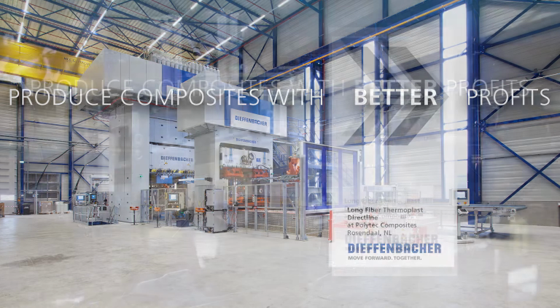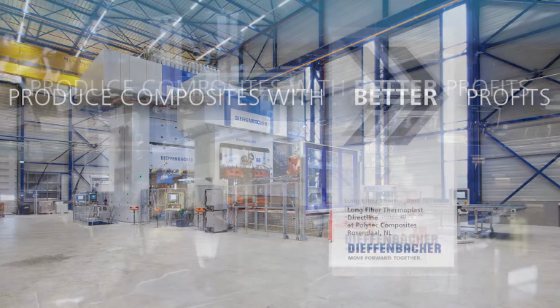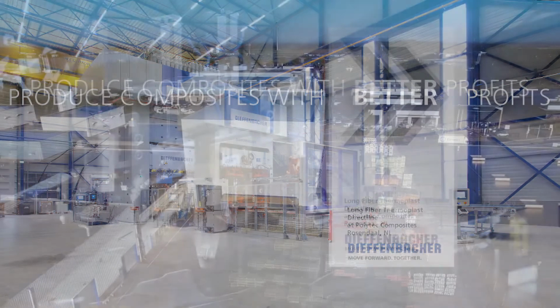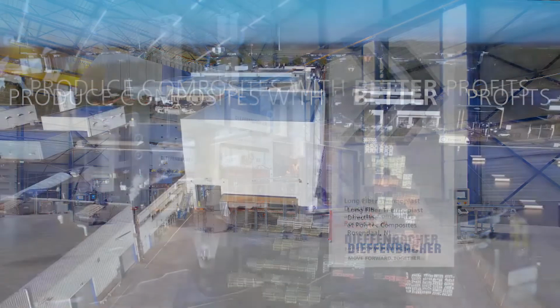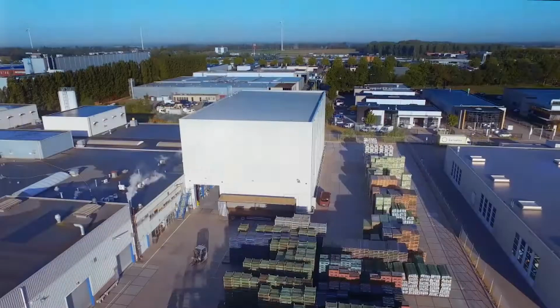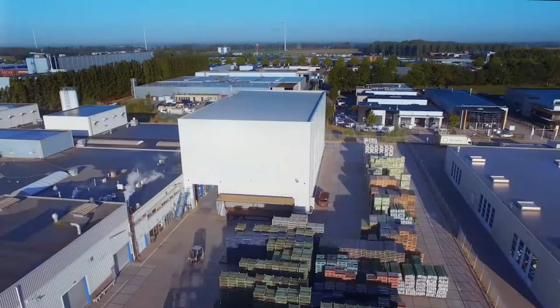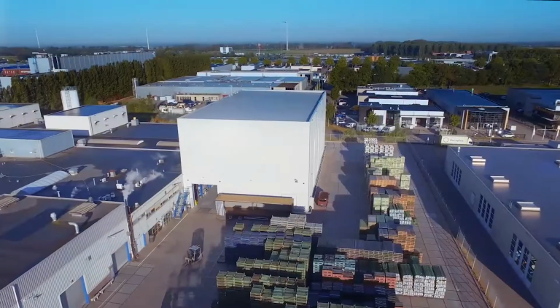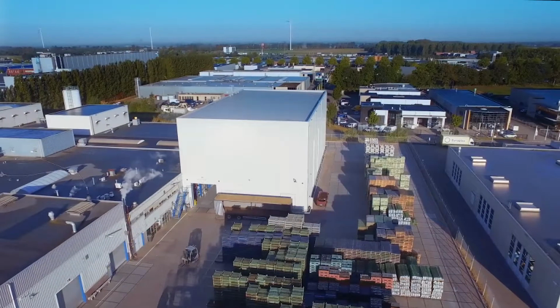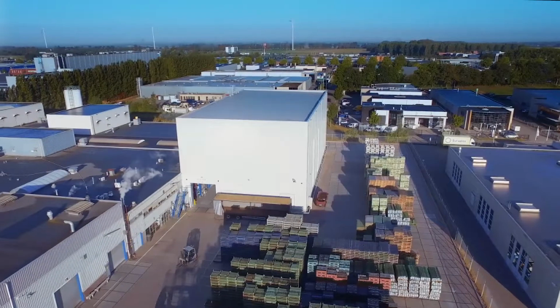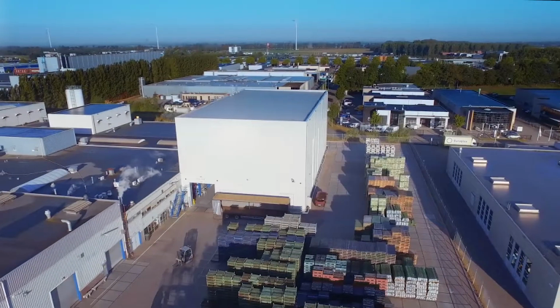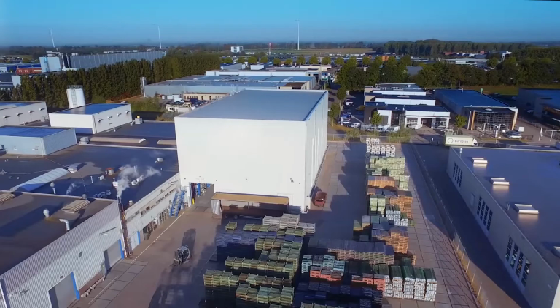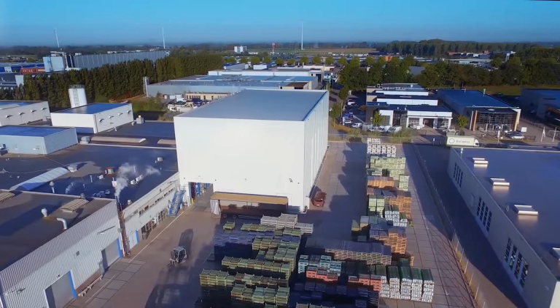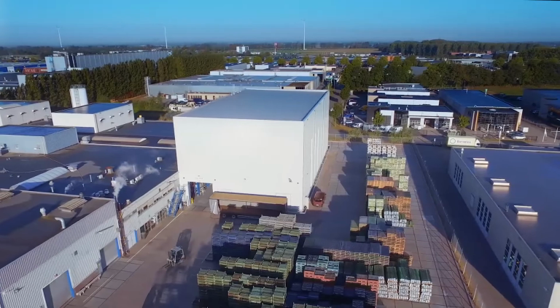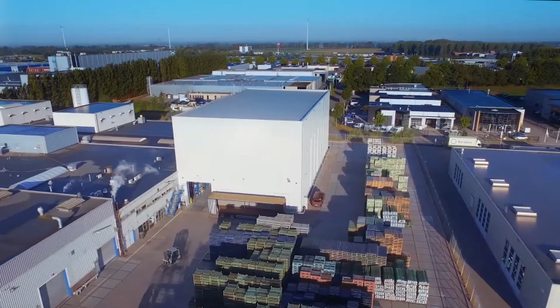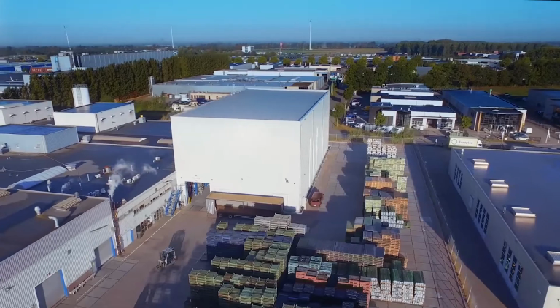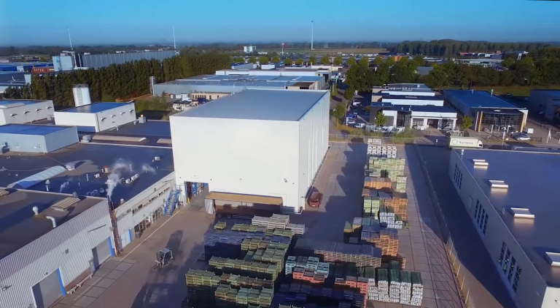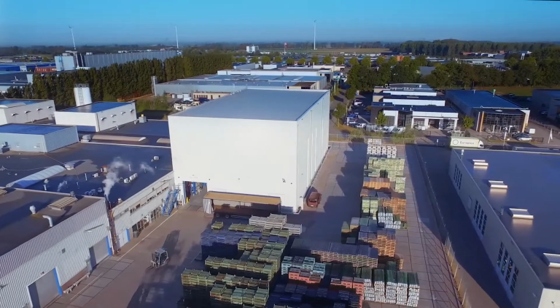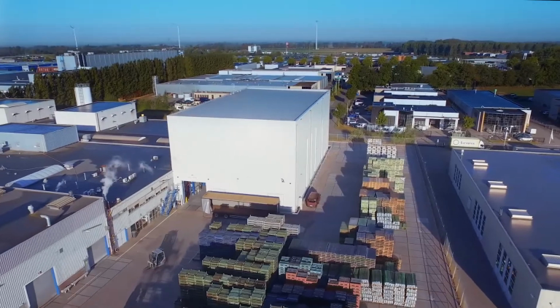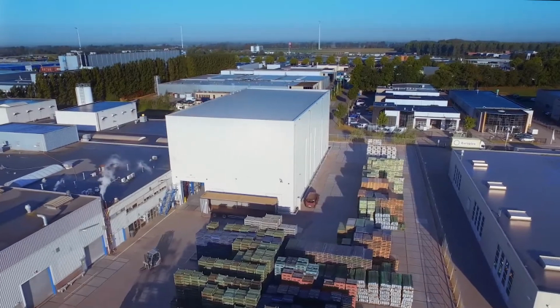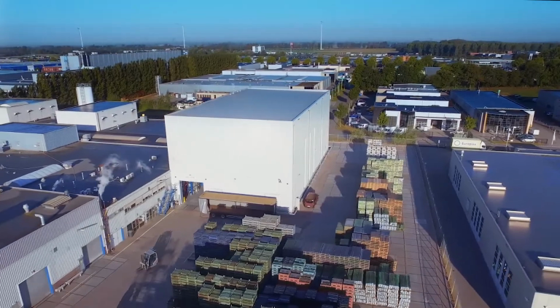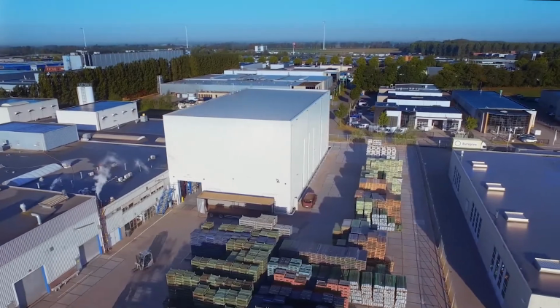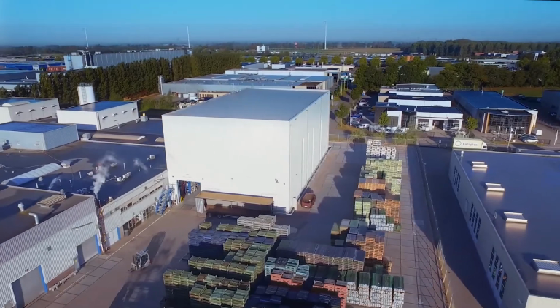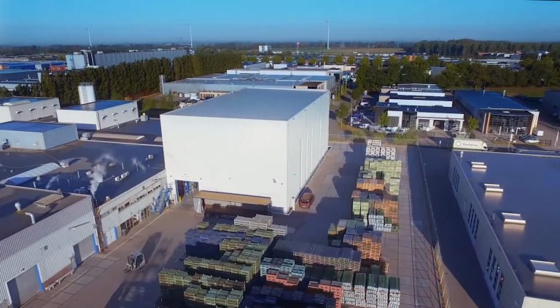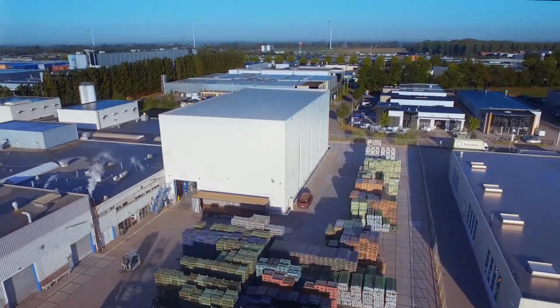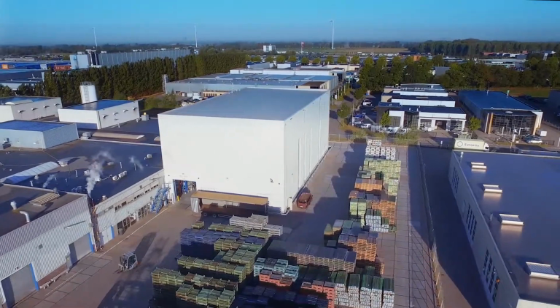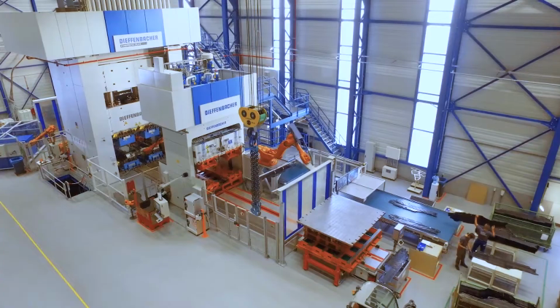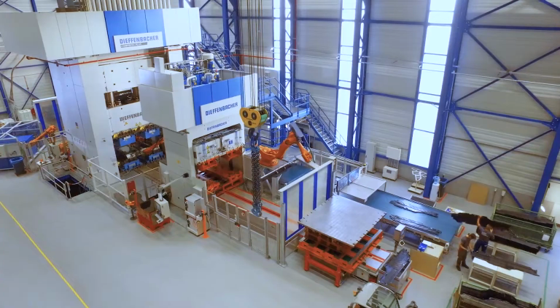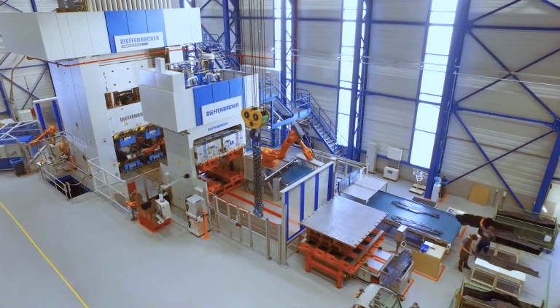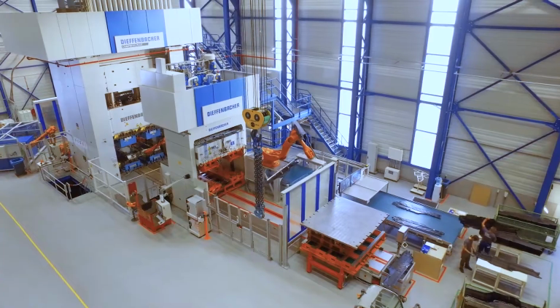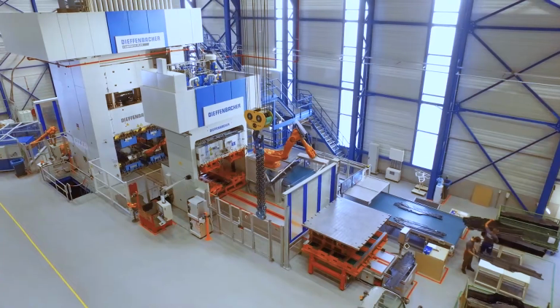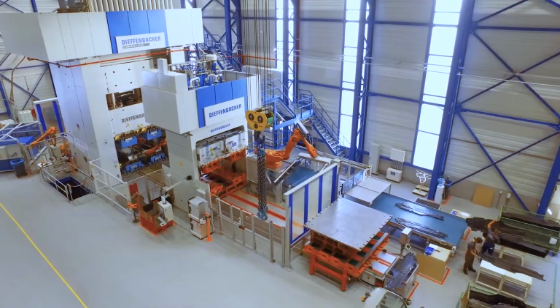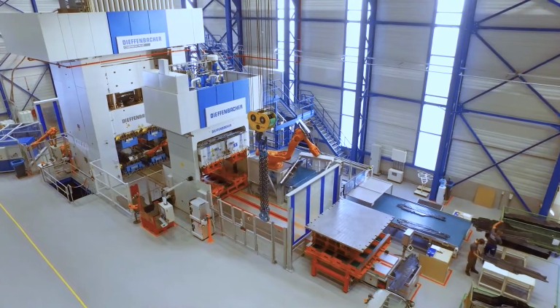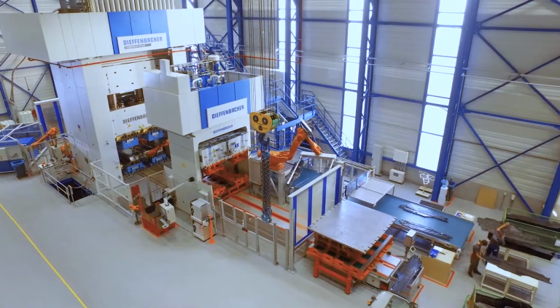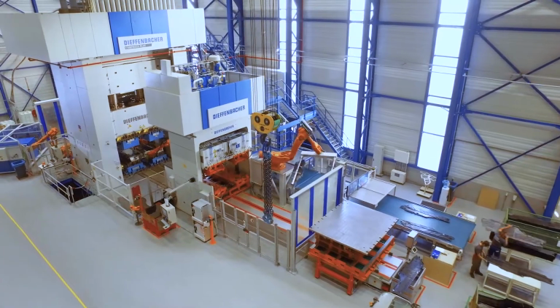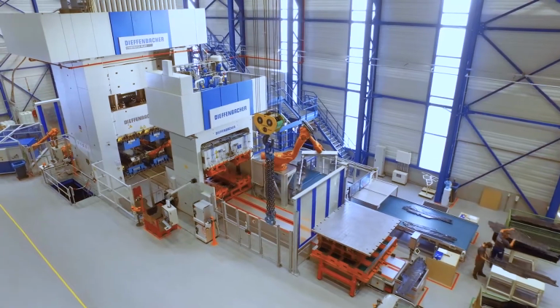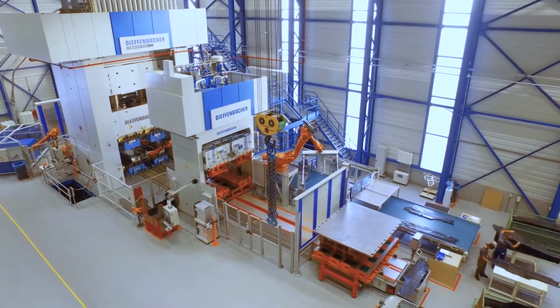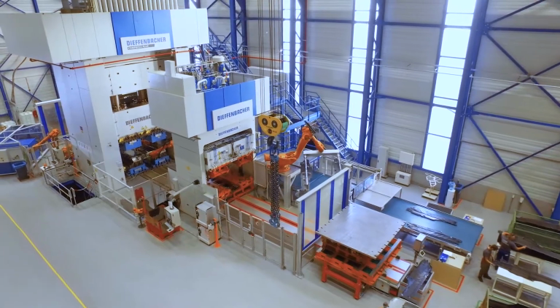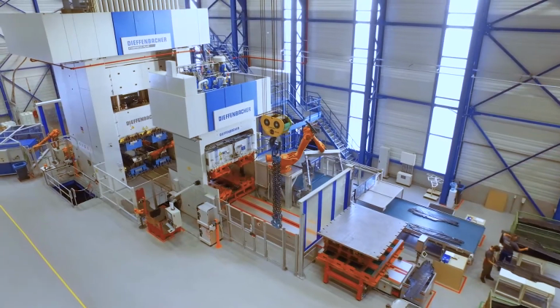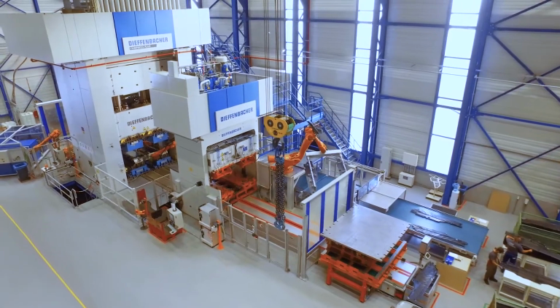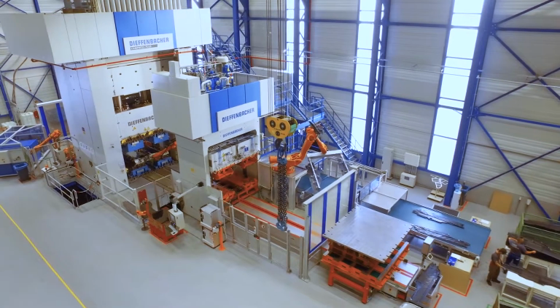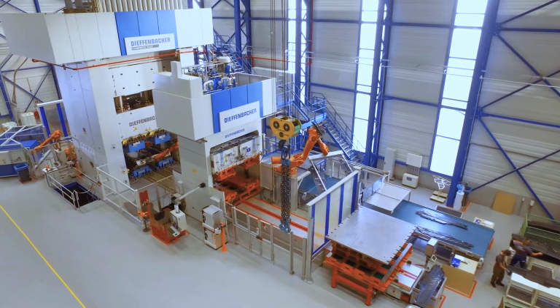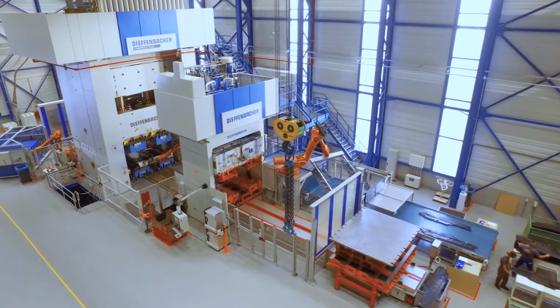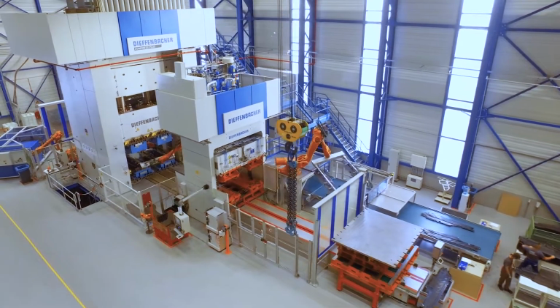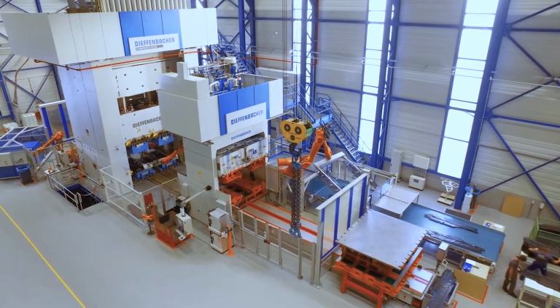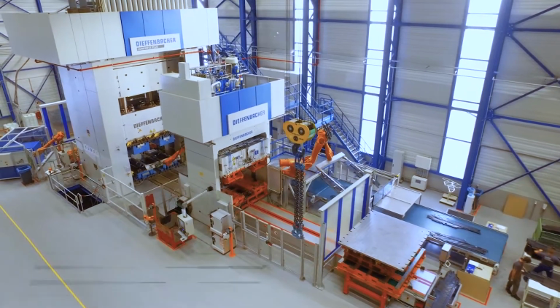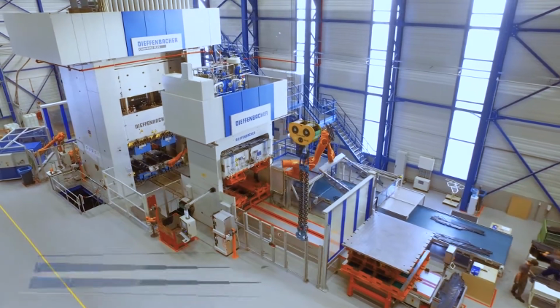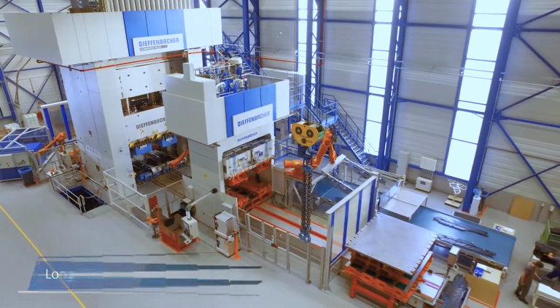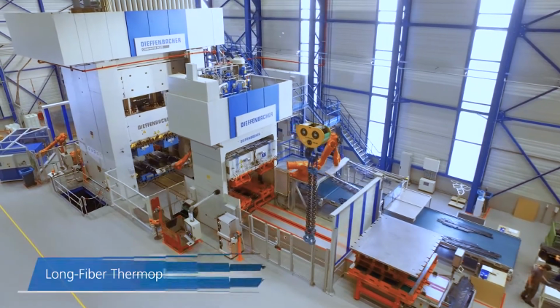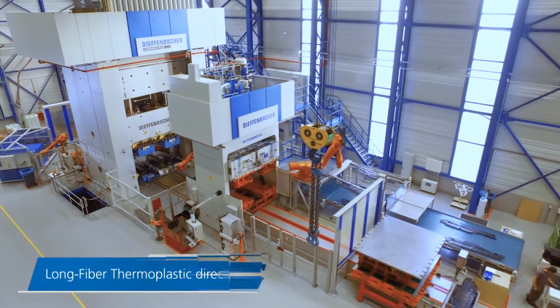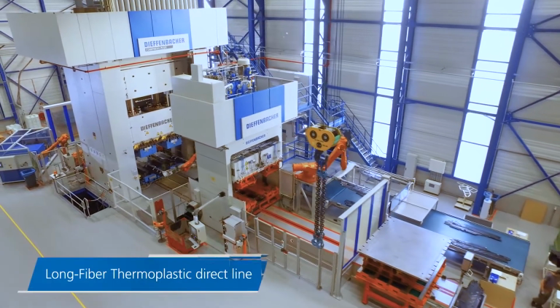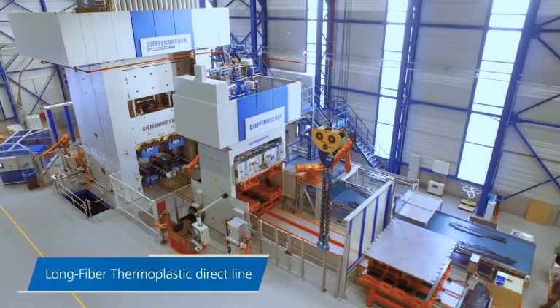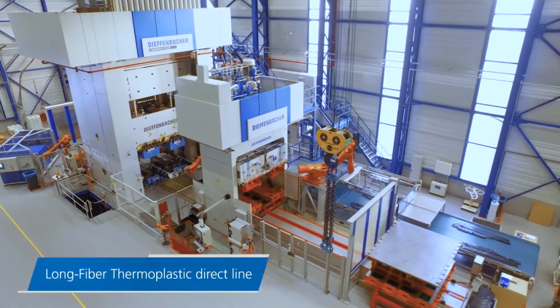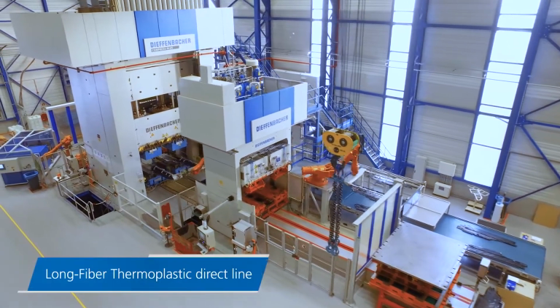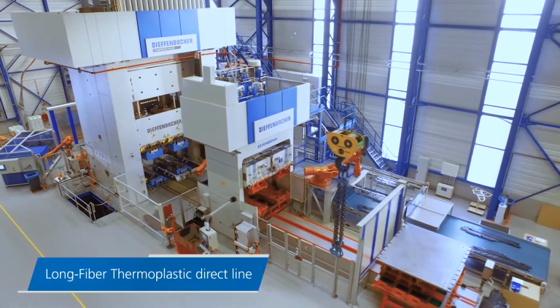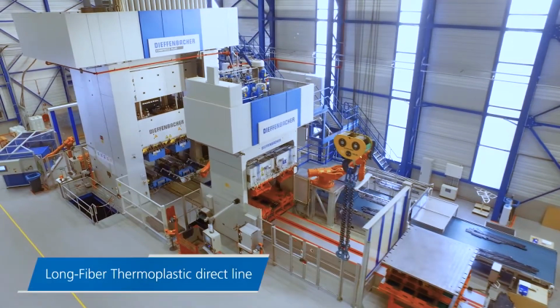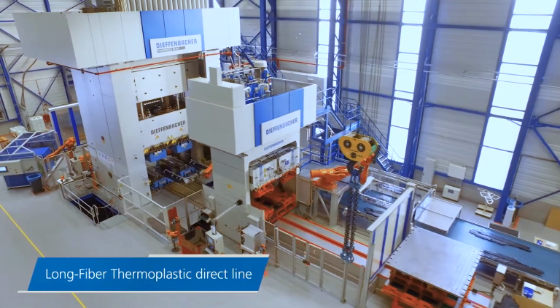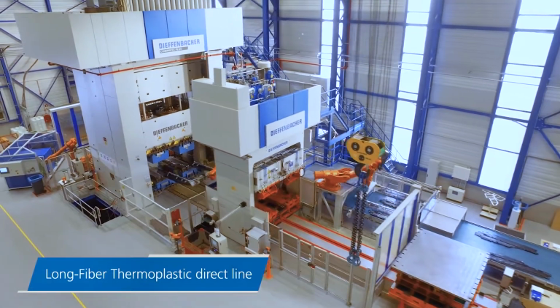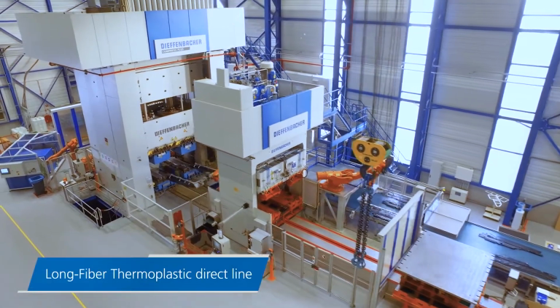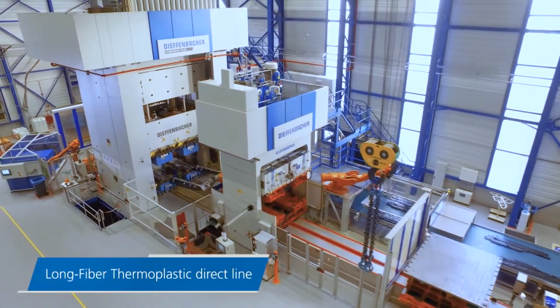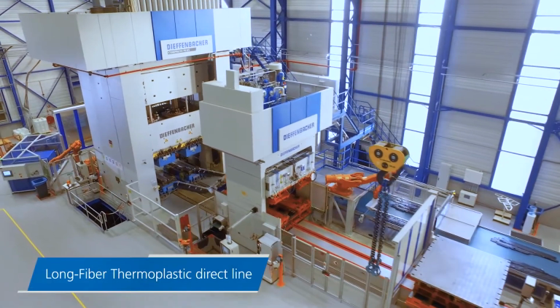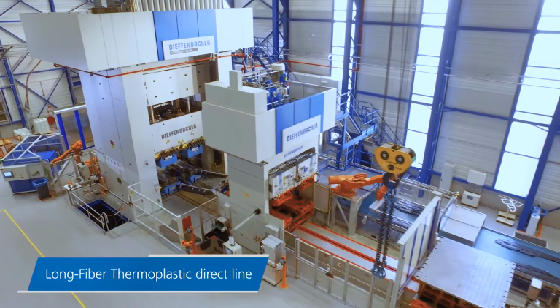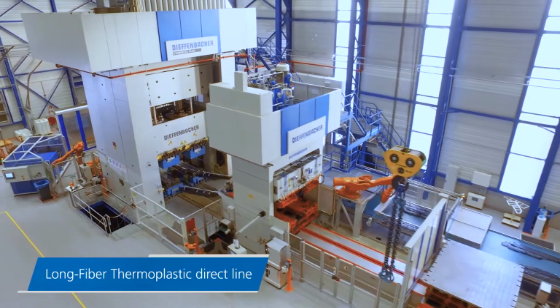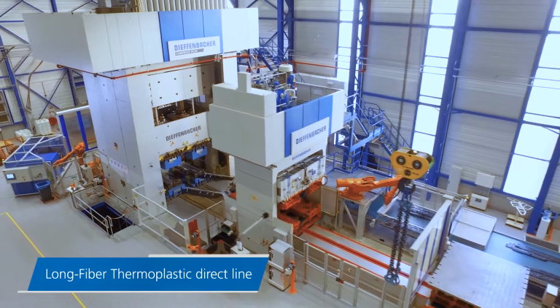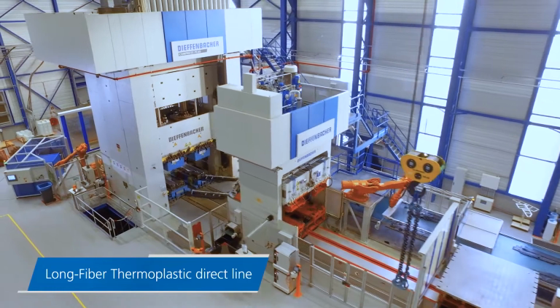Polytech manufactures underbody shields using the Diefenbacher LFT-D fully automated process.